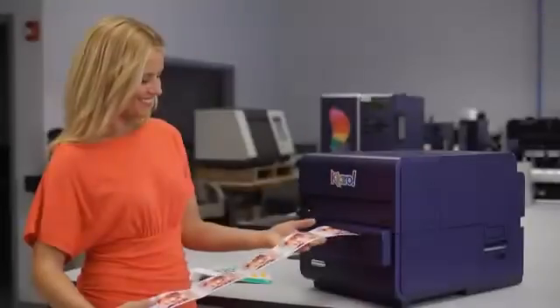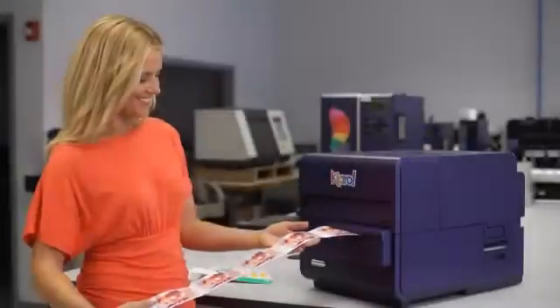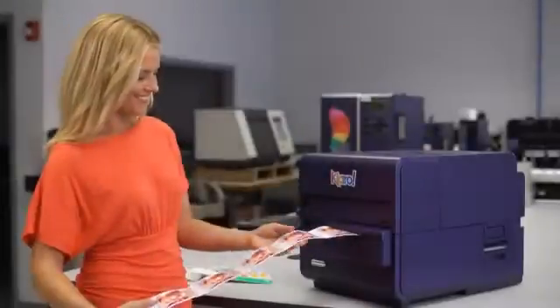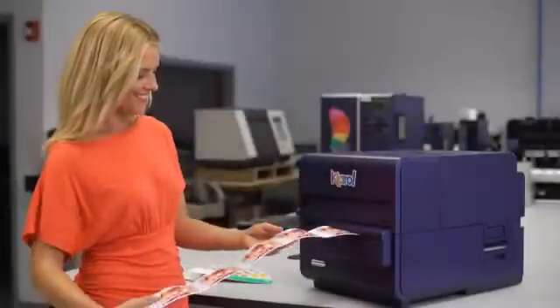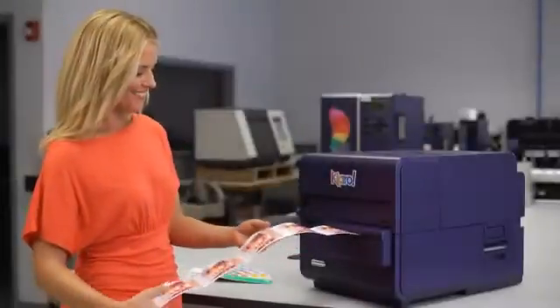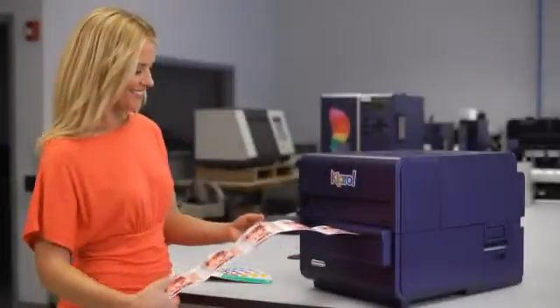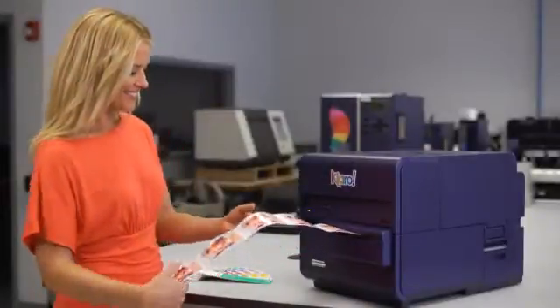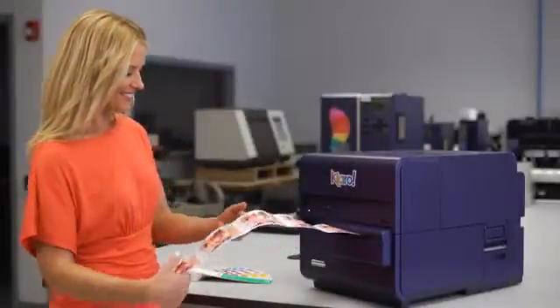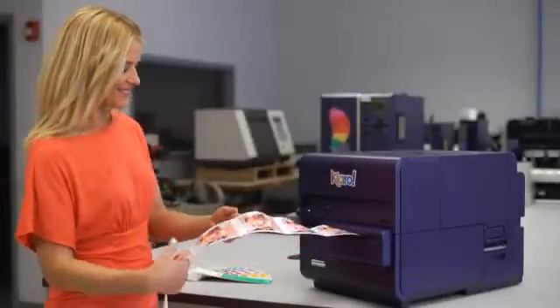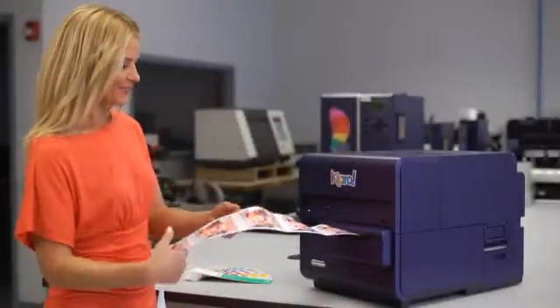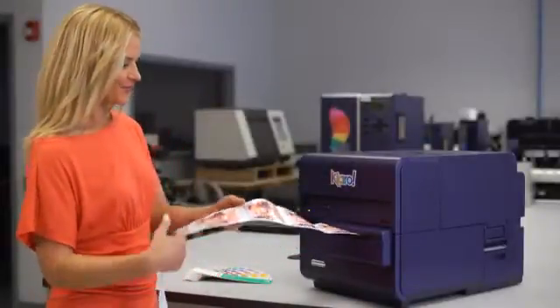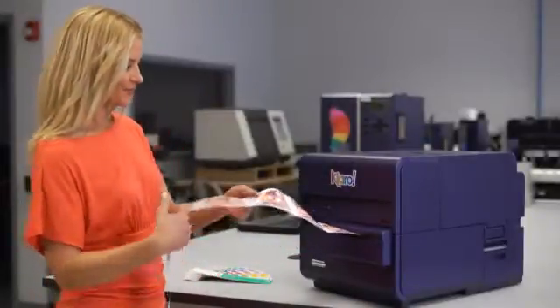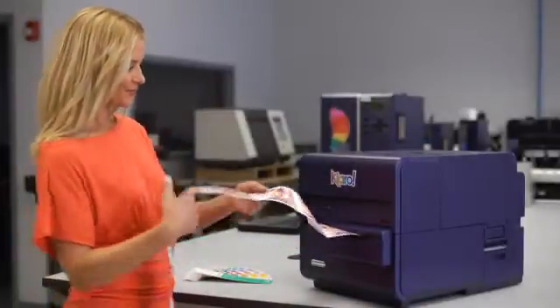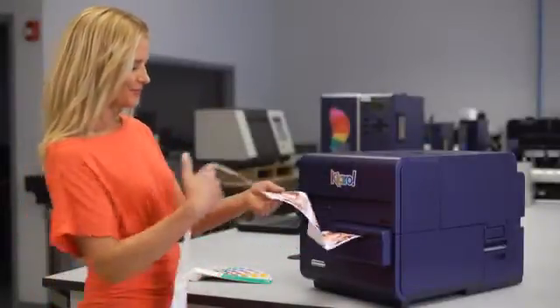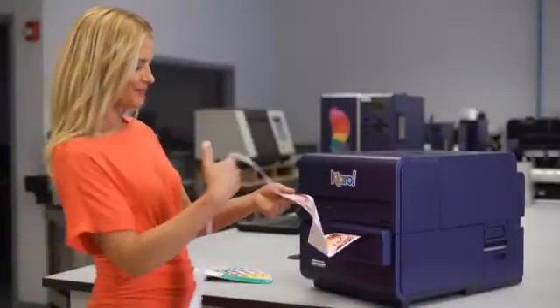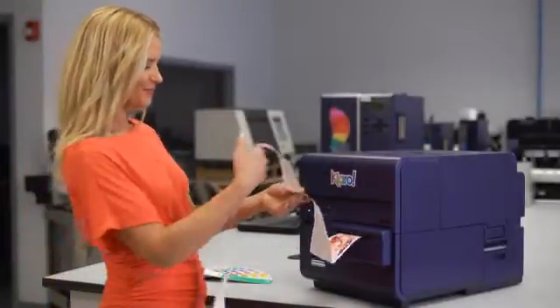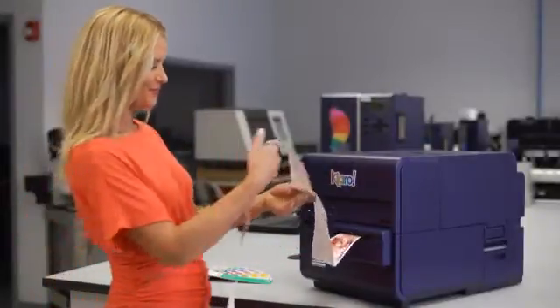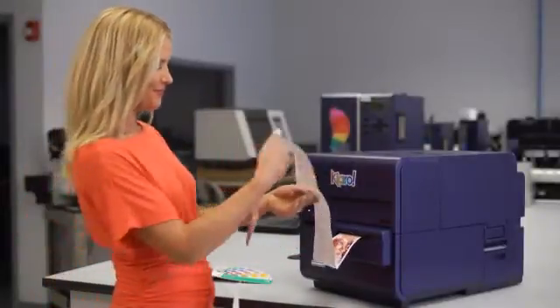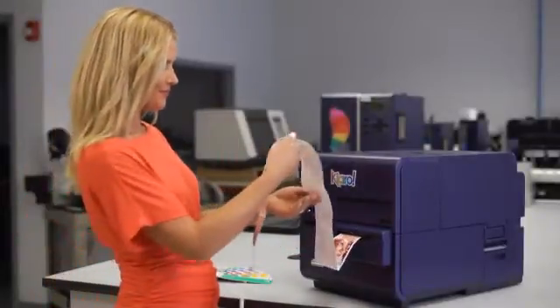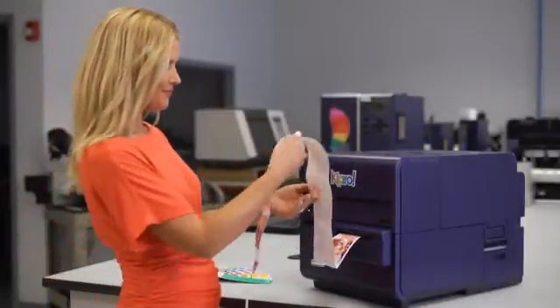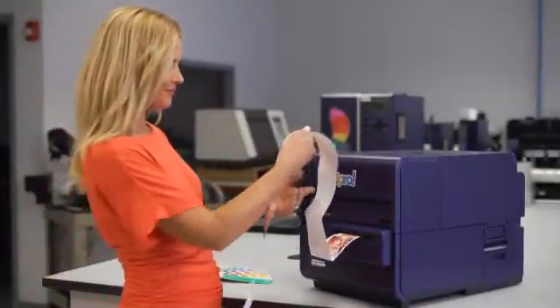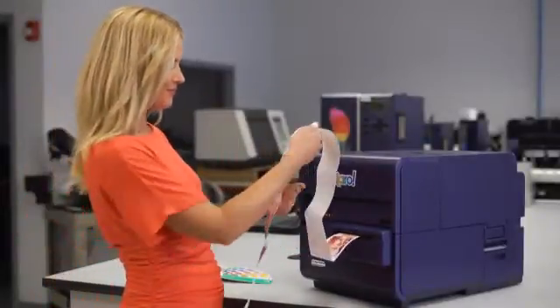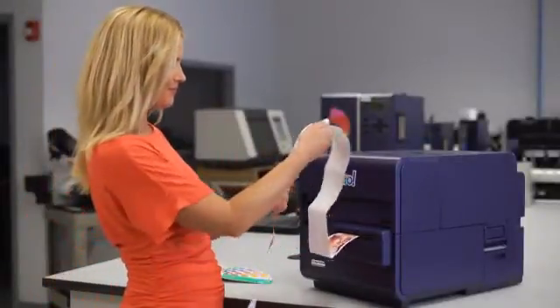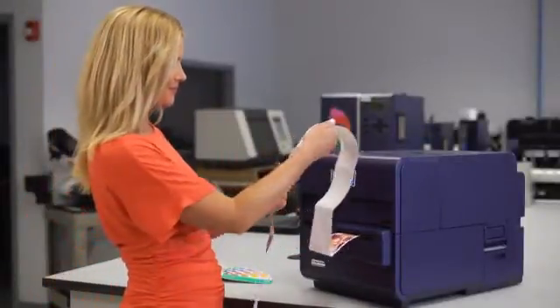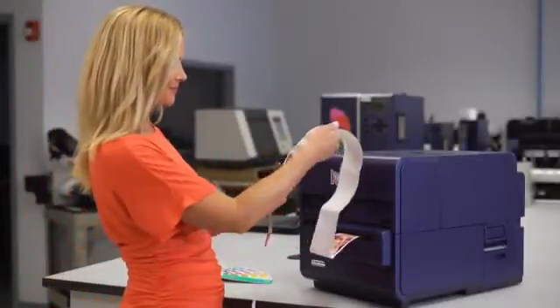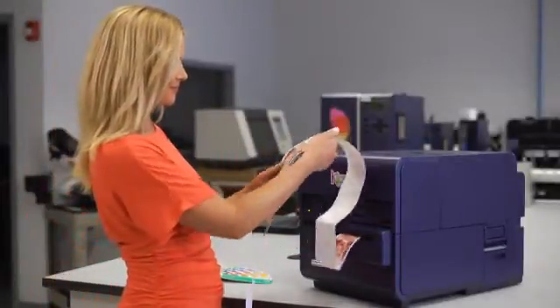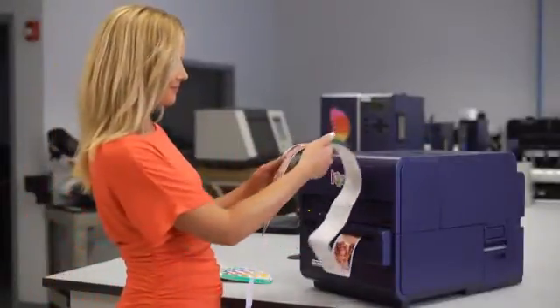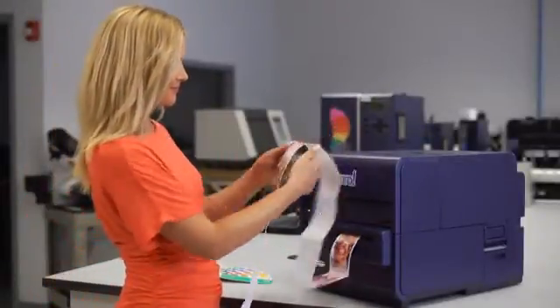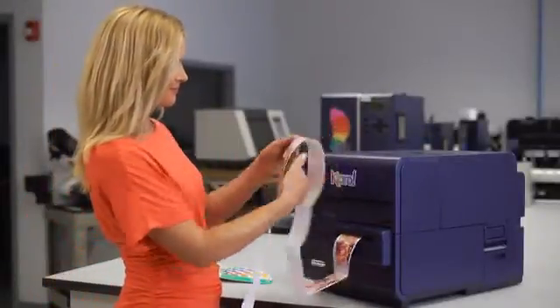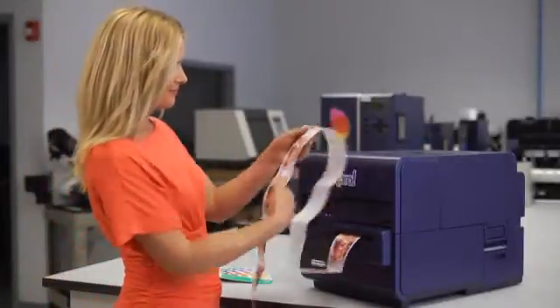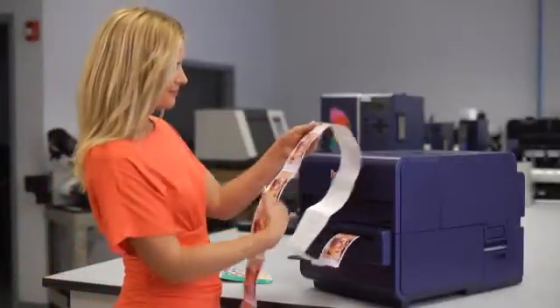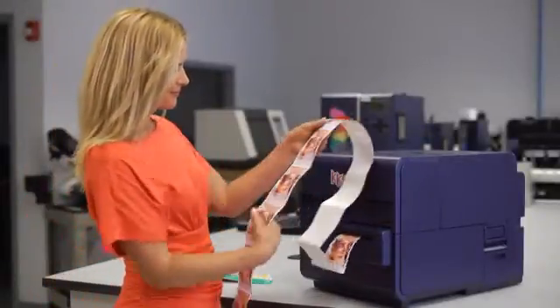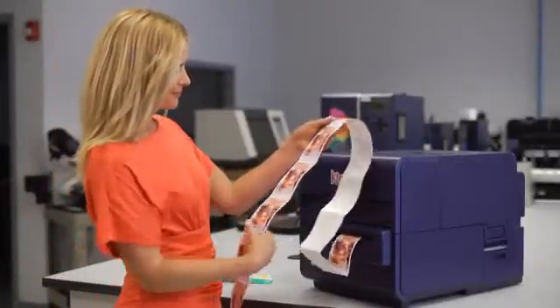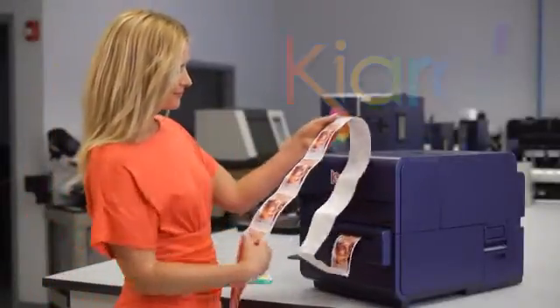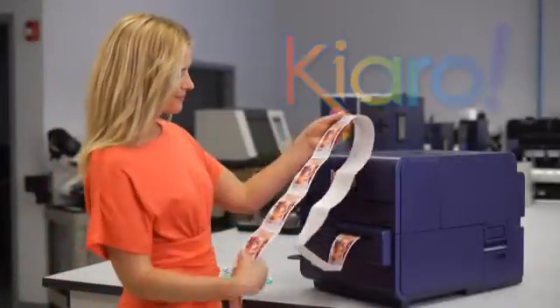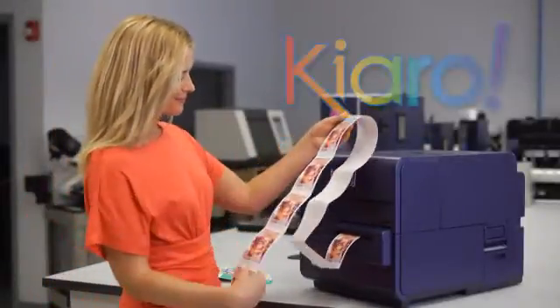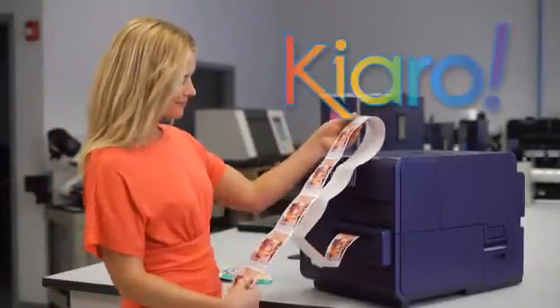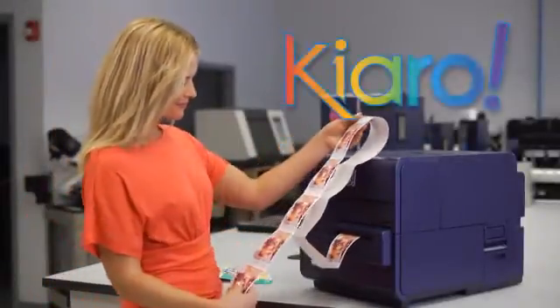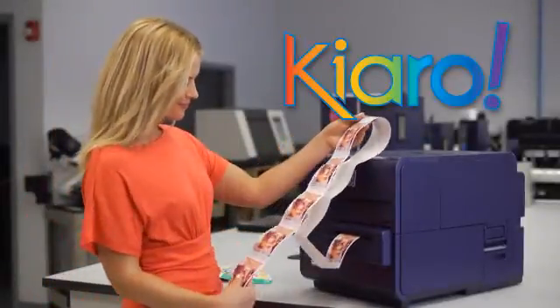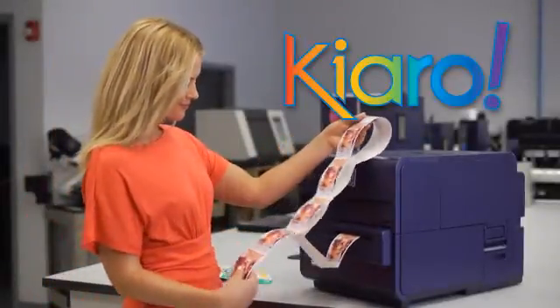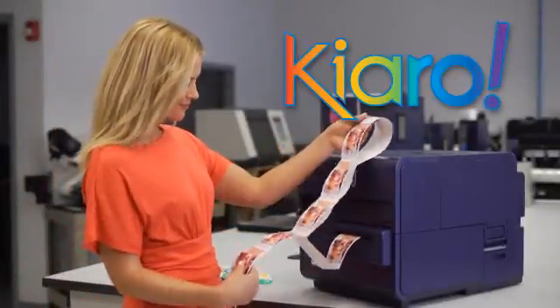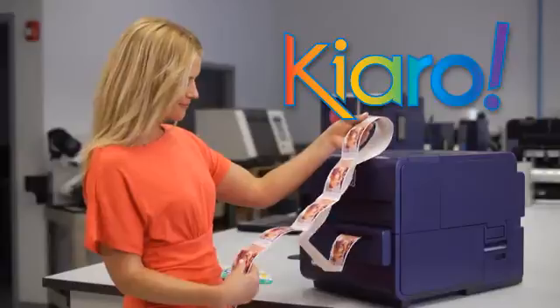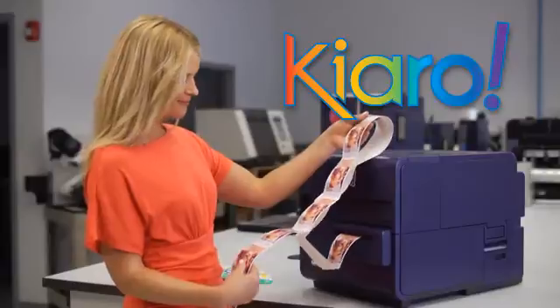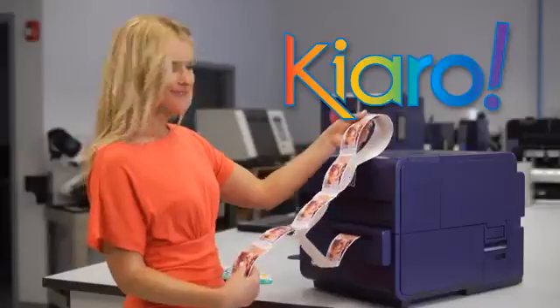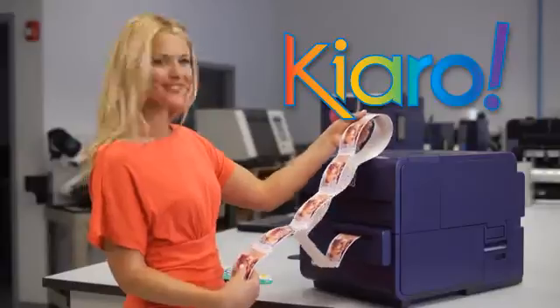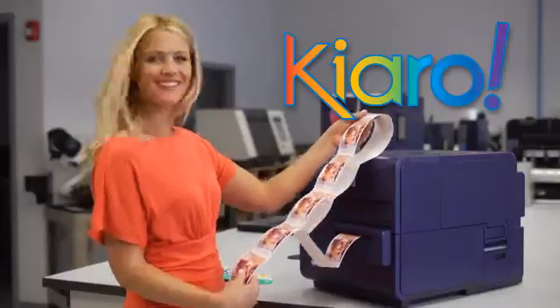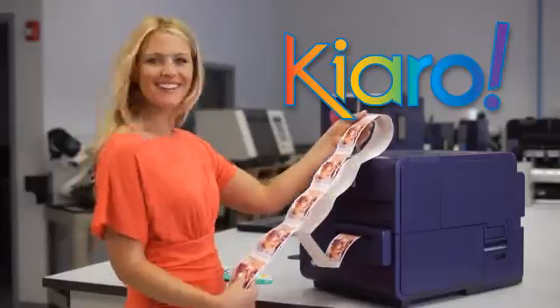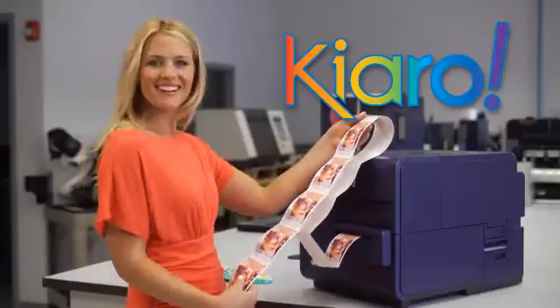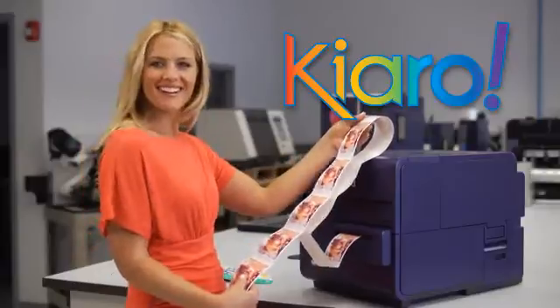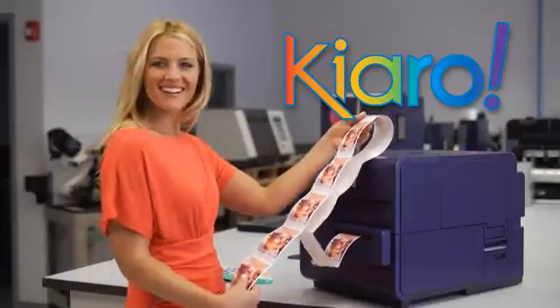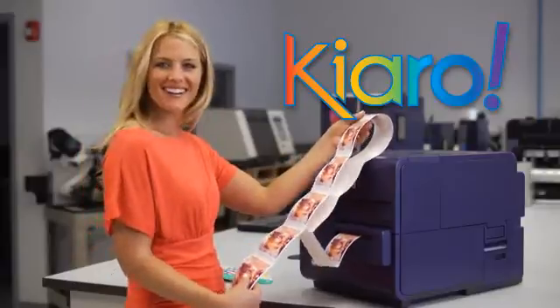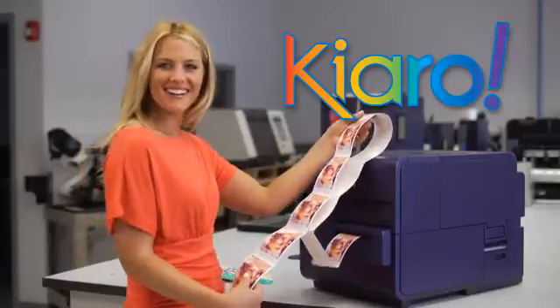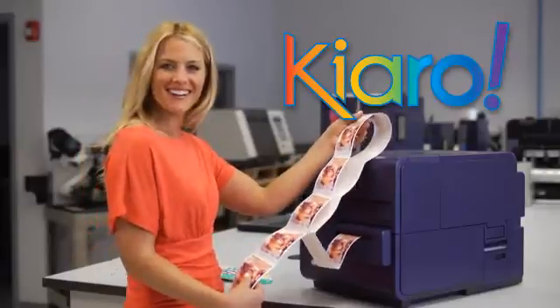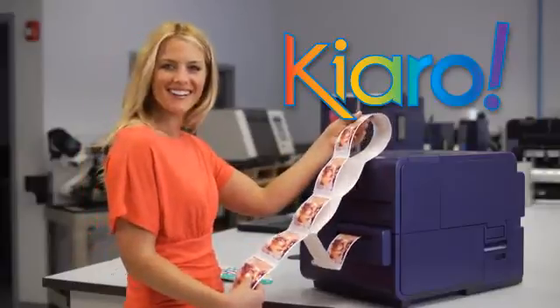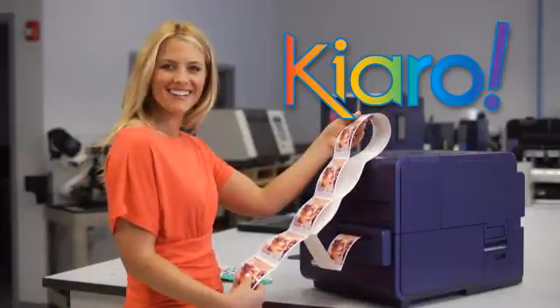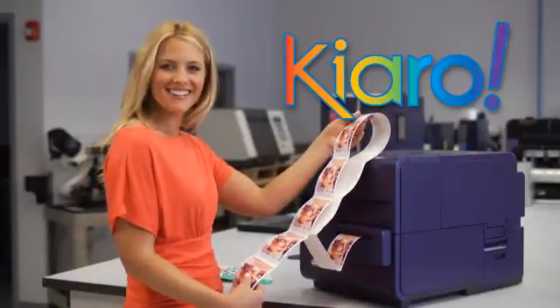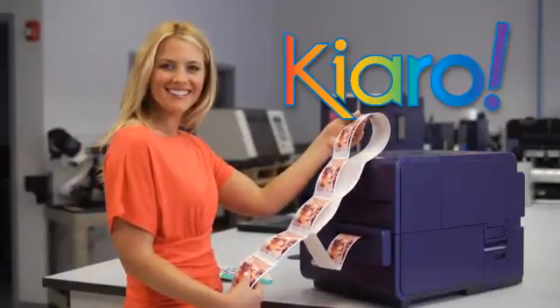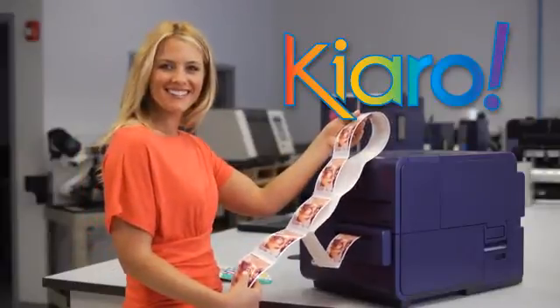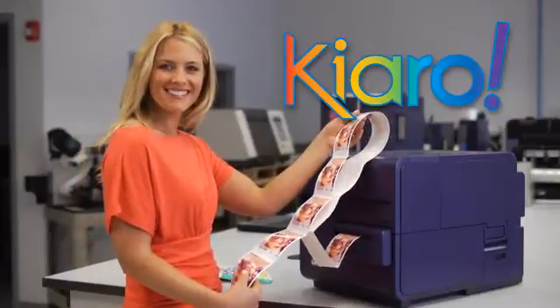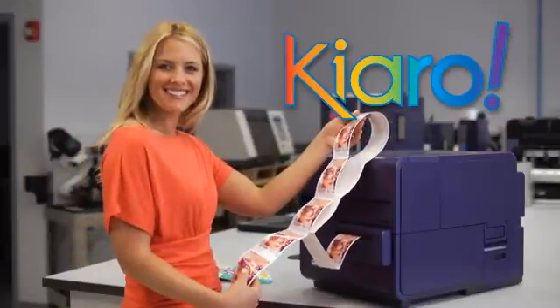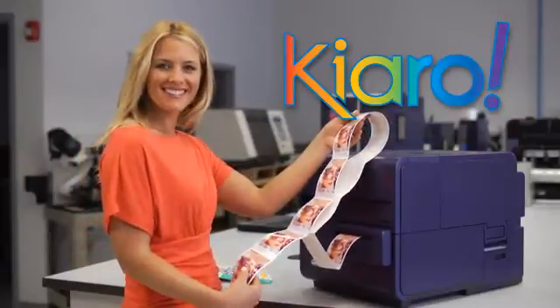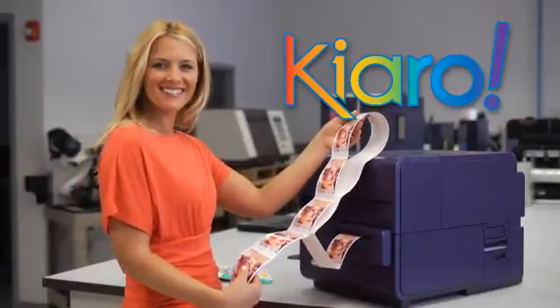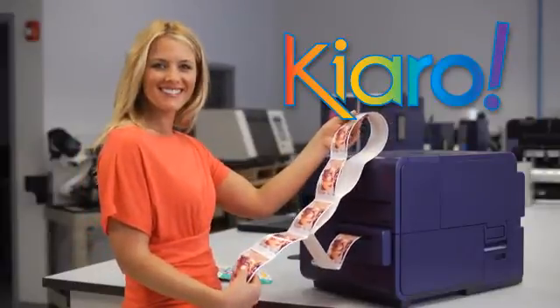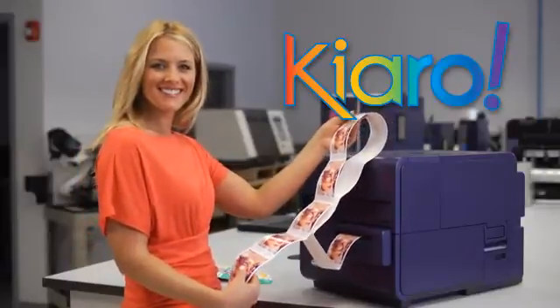Printing your own color labels is fast and easy with the Kiaro Inkjet Label Printer from Quick Label Systems.